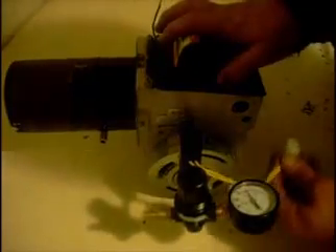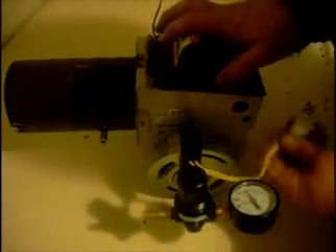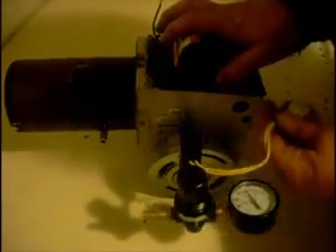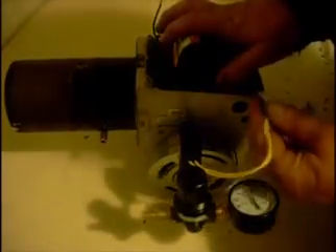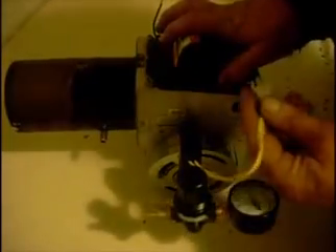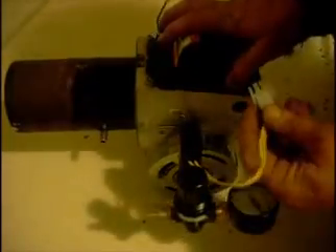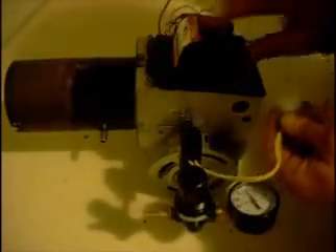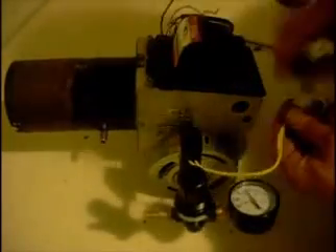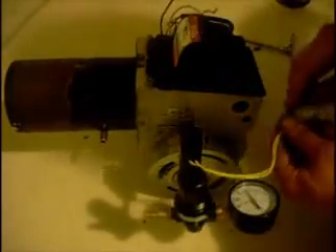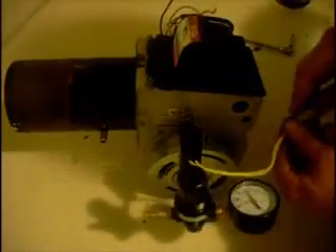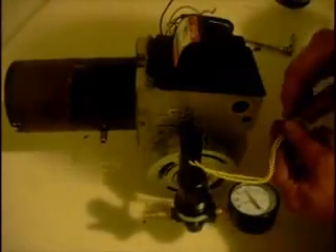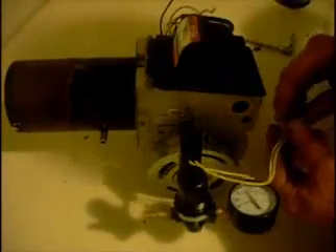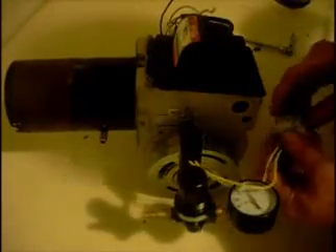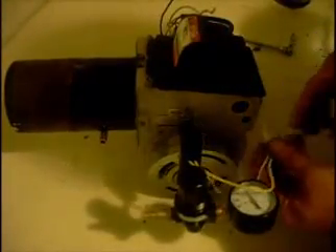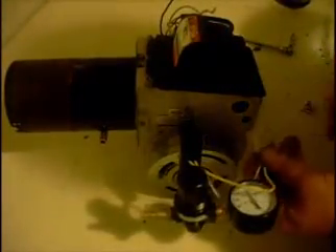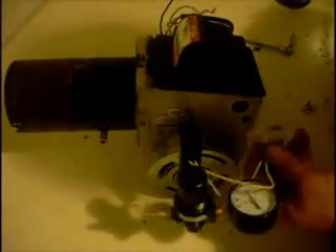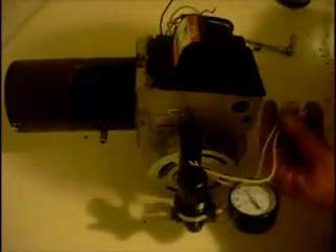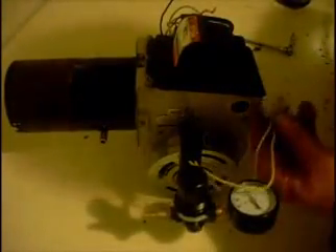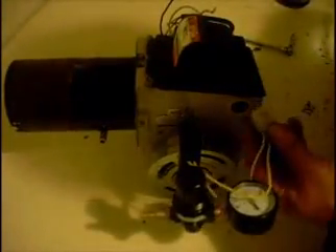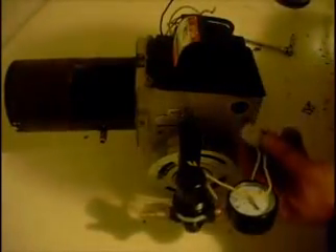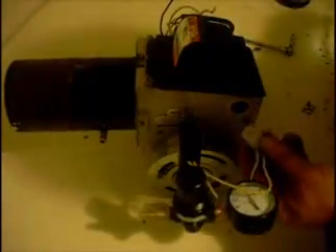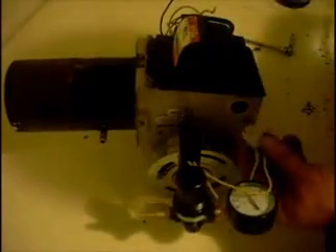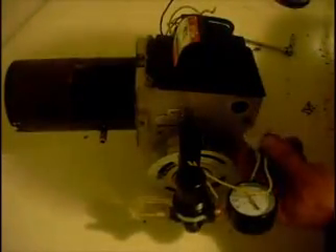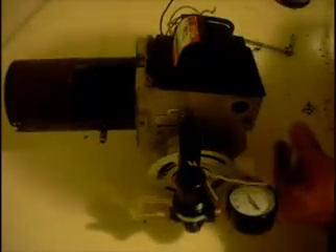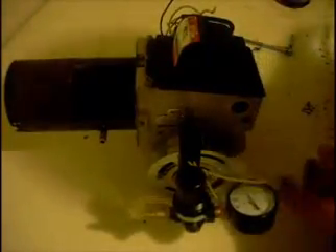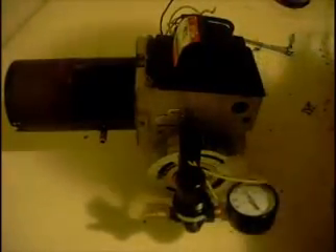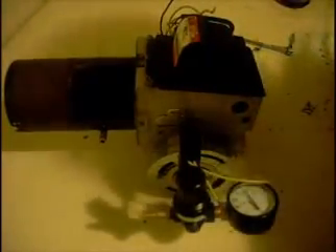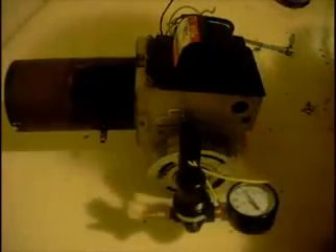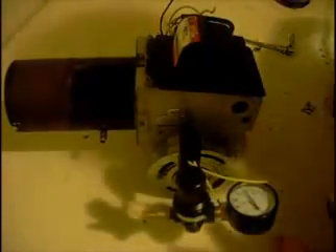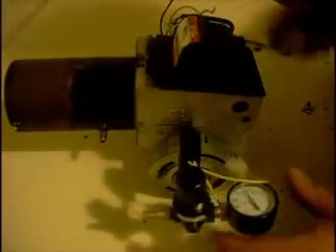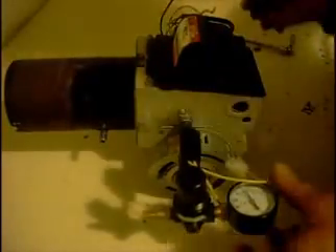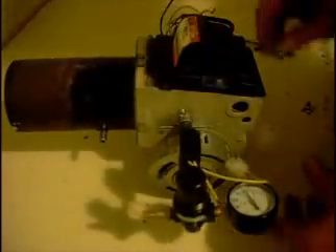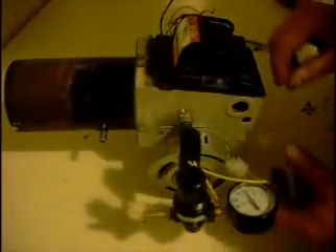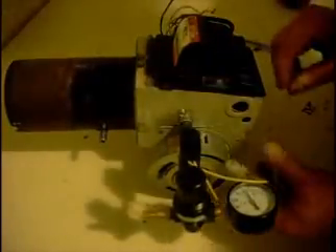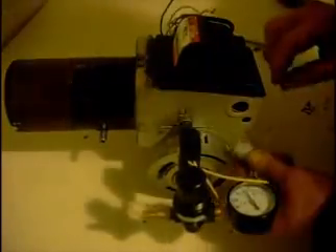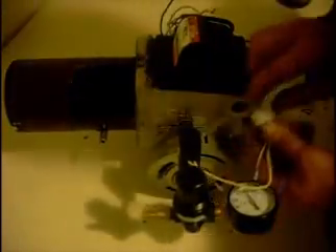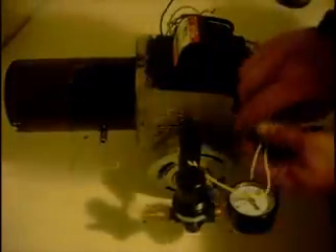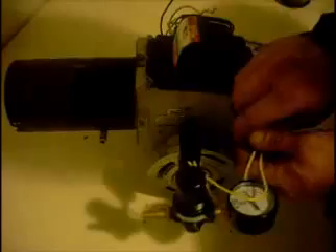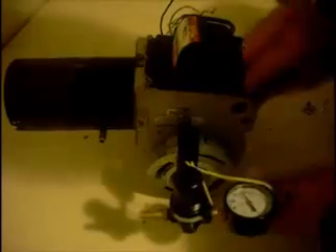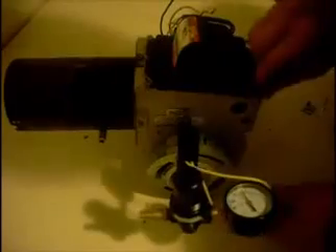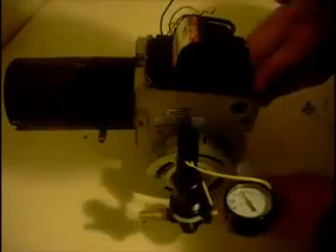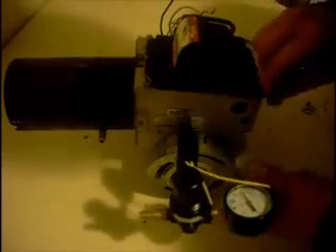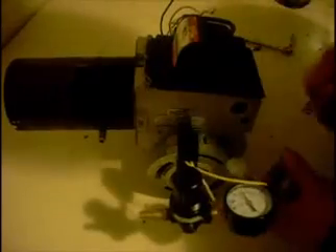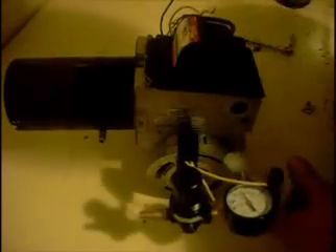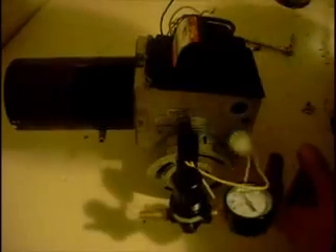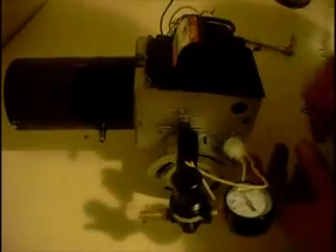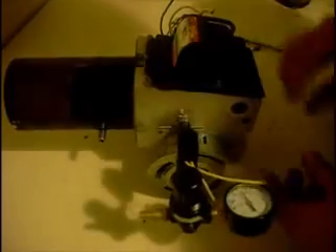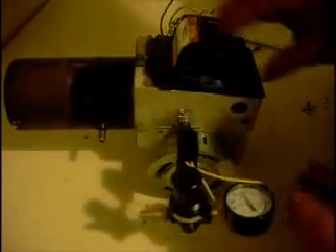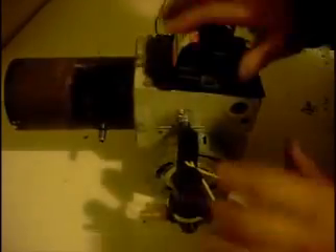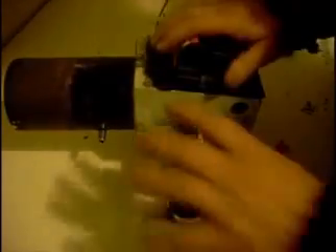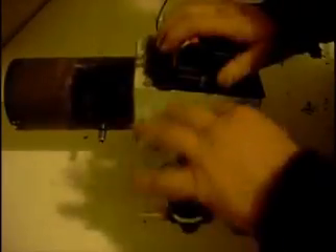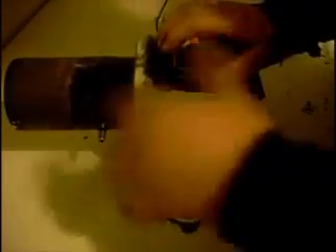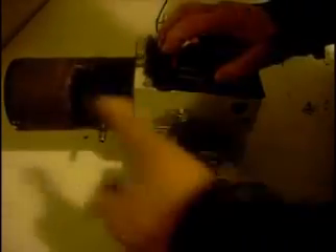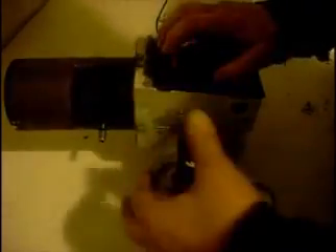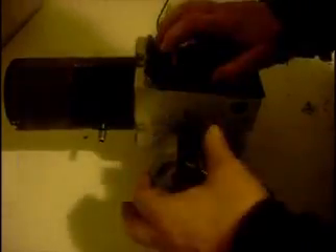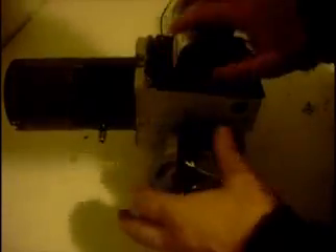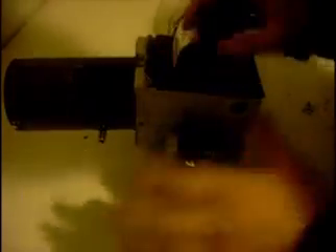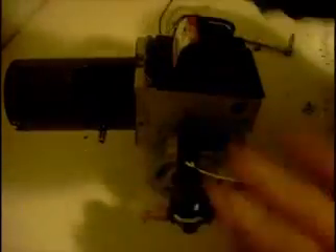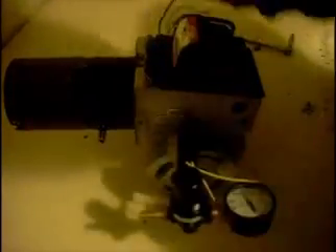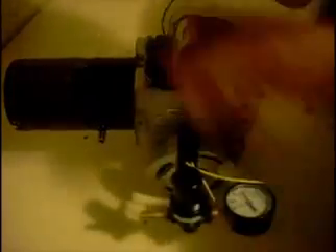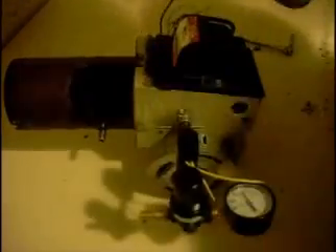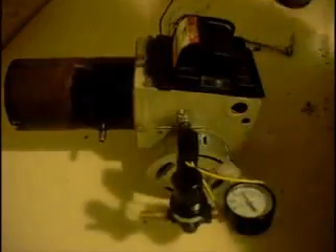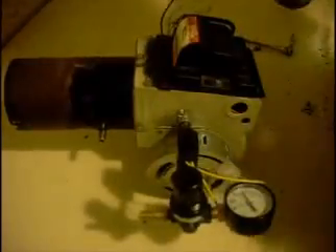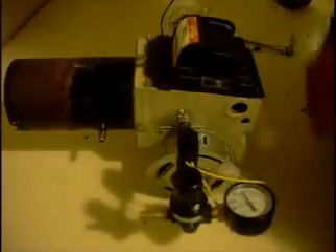You've got a quick disconnect wire over here, so if you have to take it off, you just disconnect the wire, unscrew it, and the whole assembly is off.